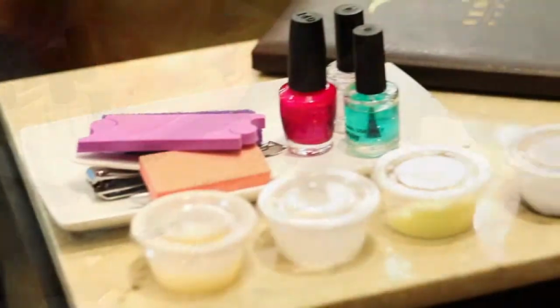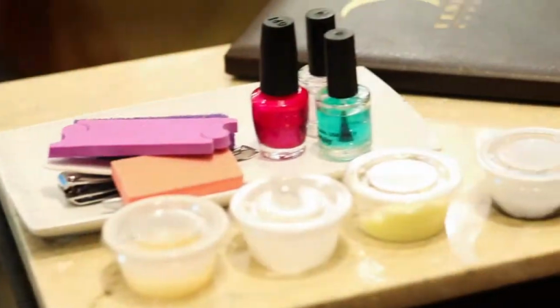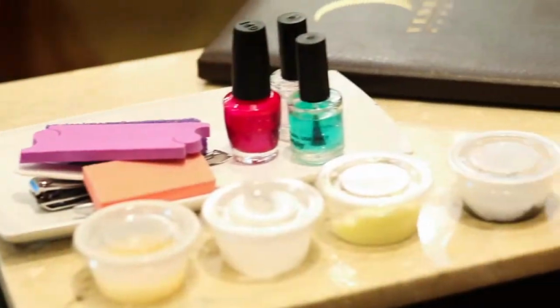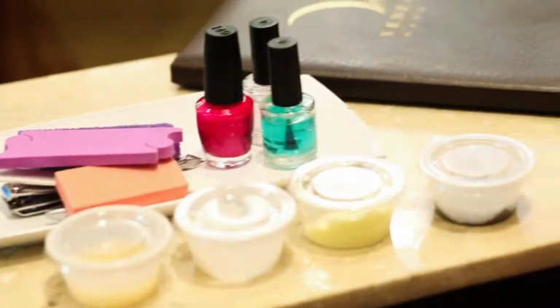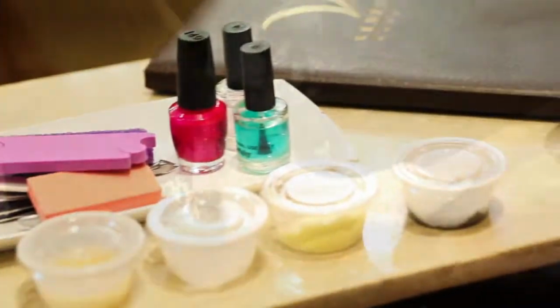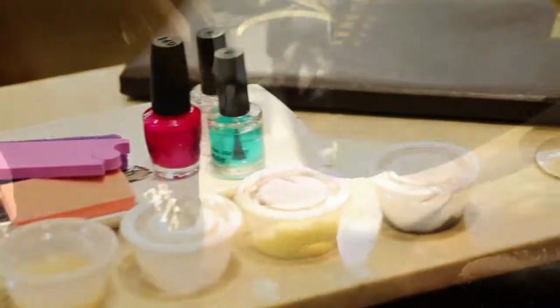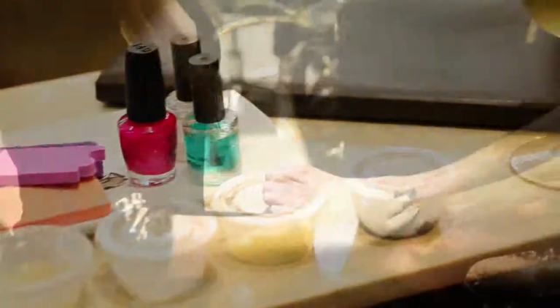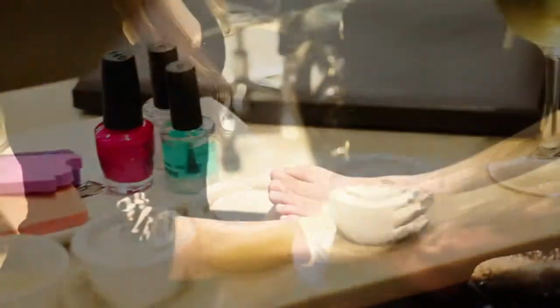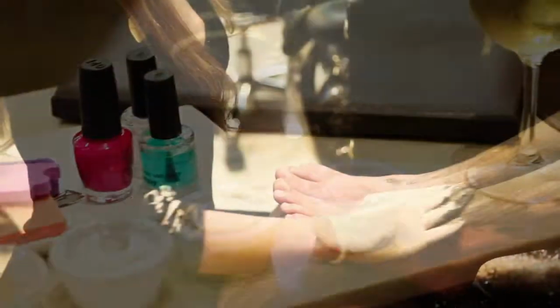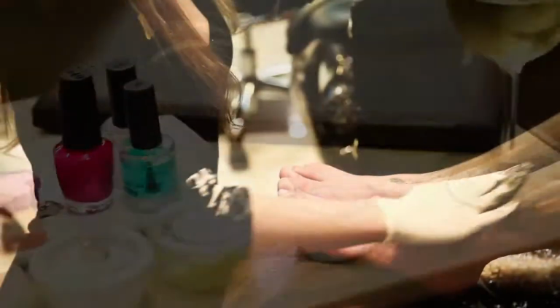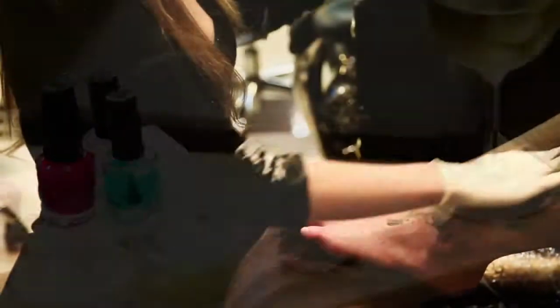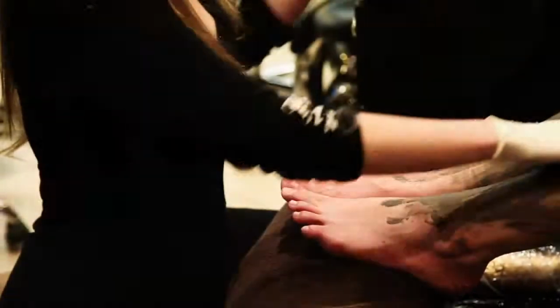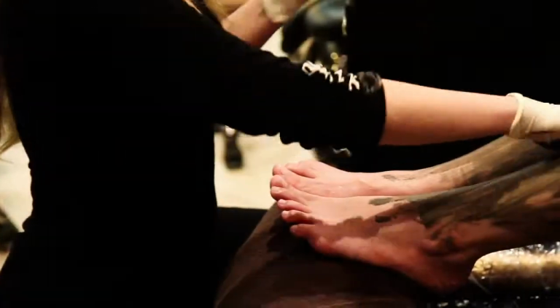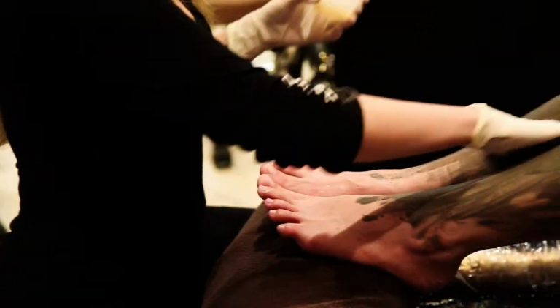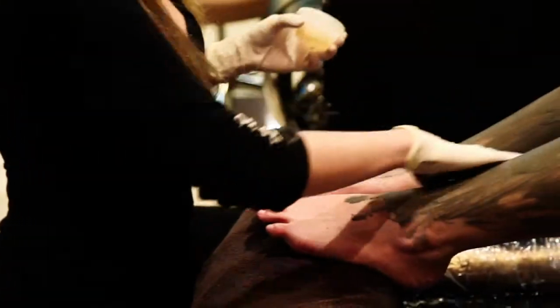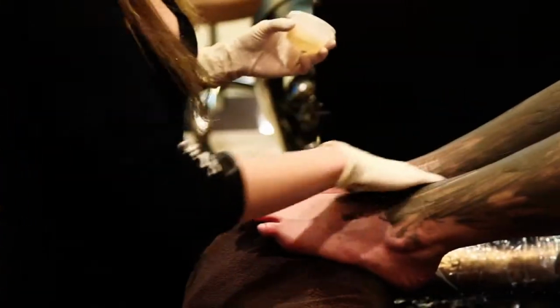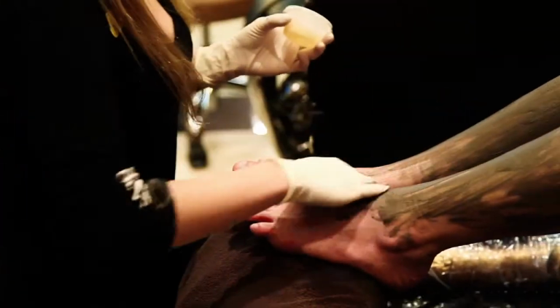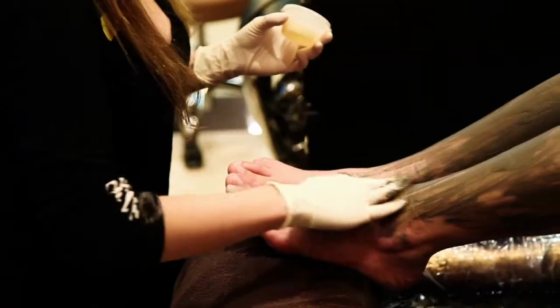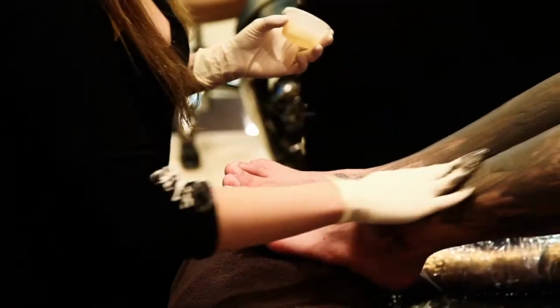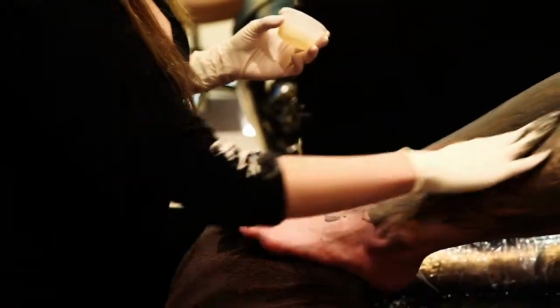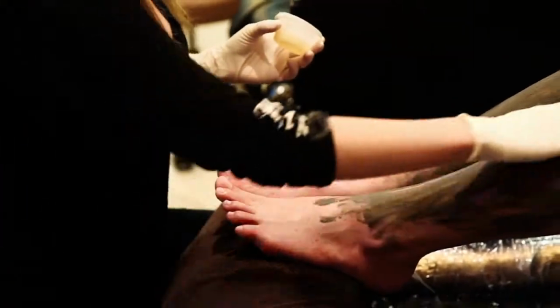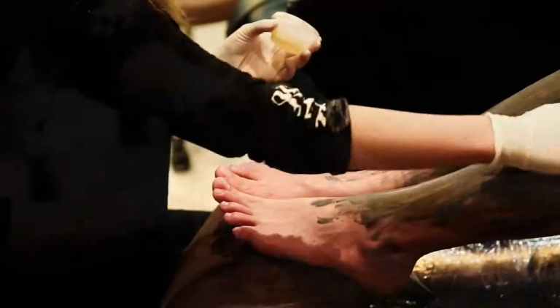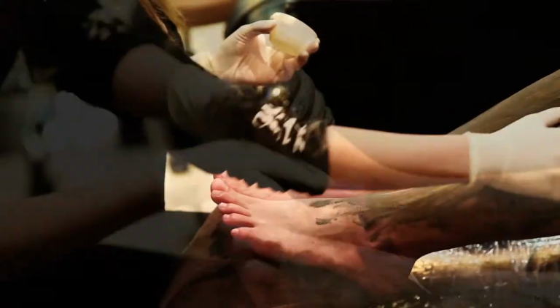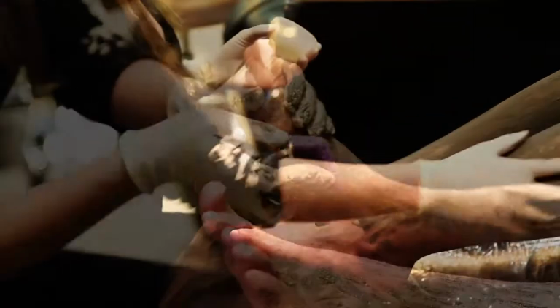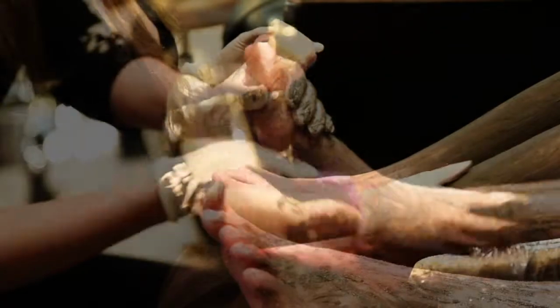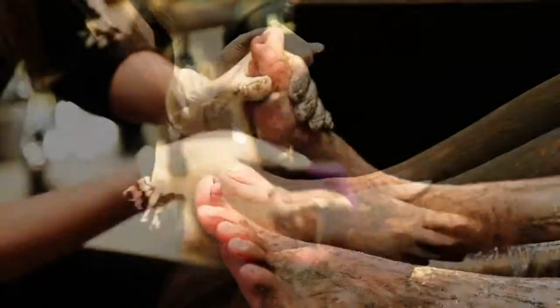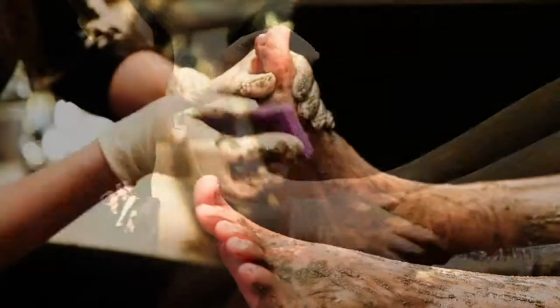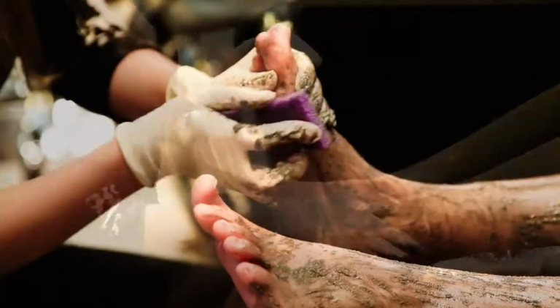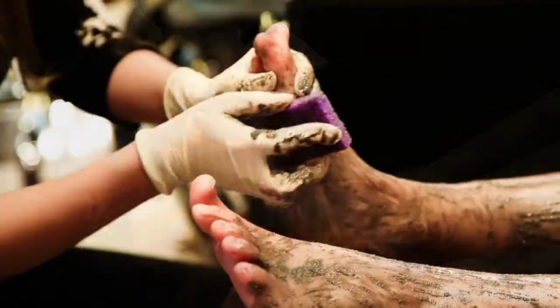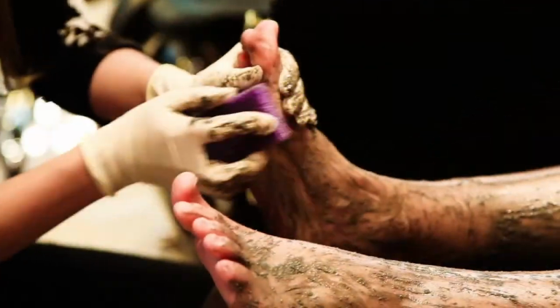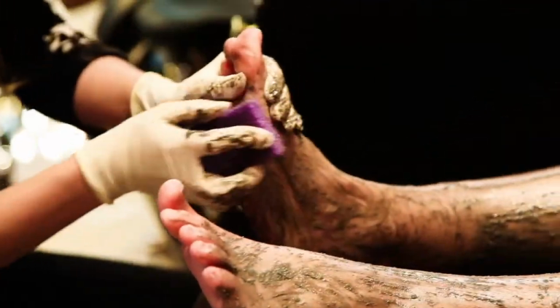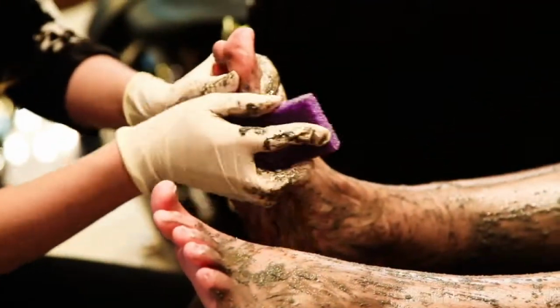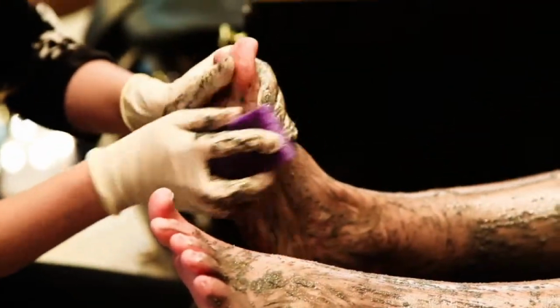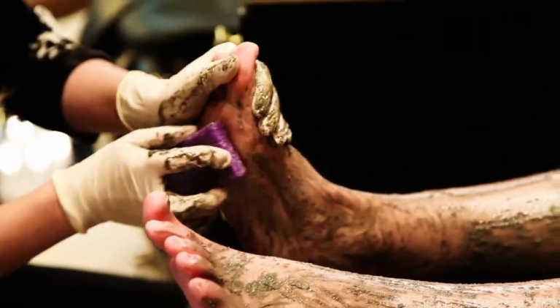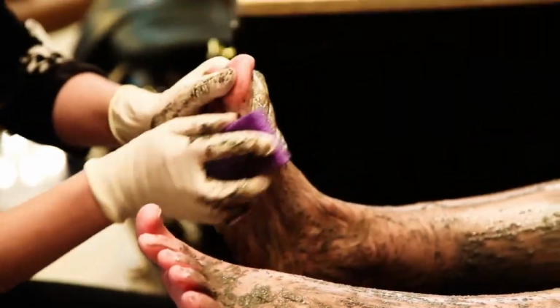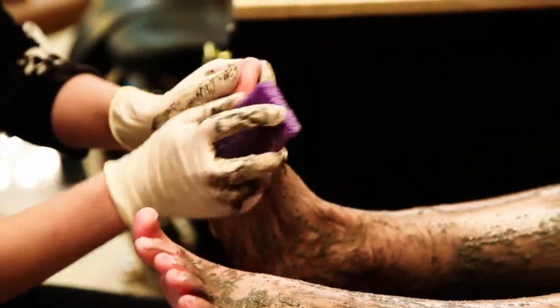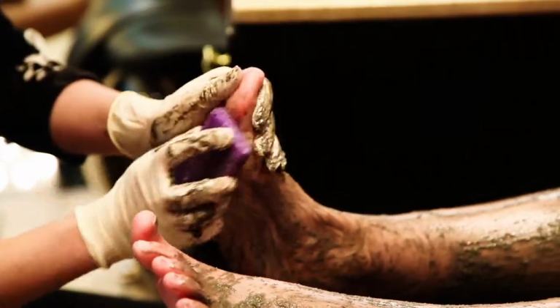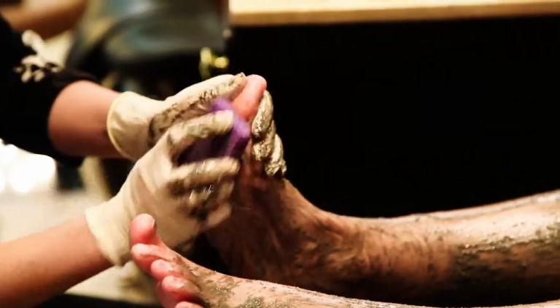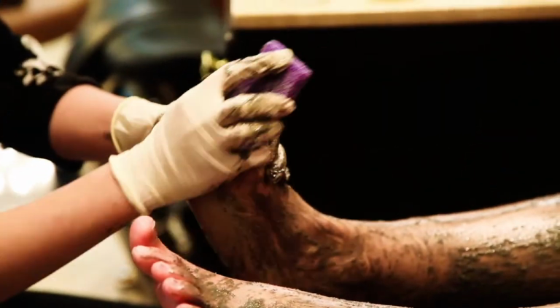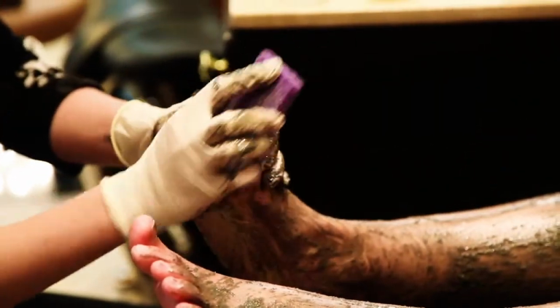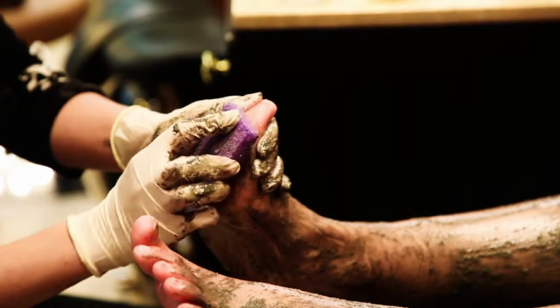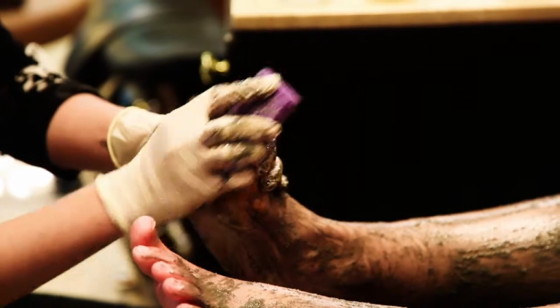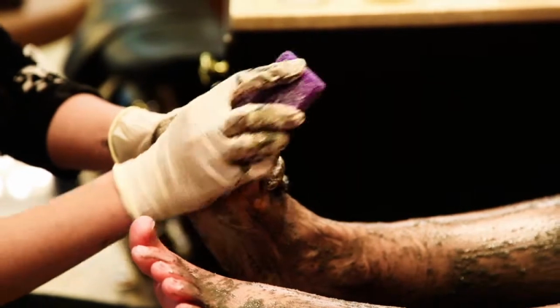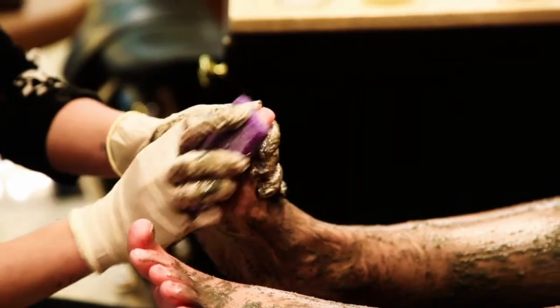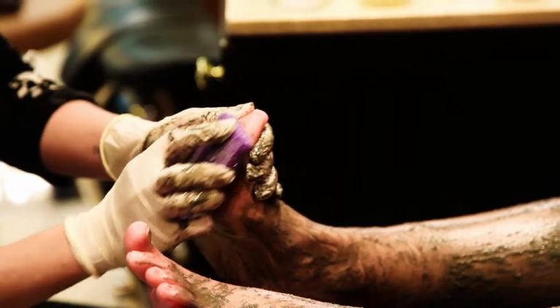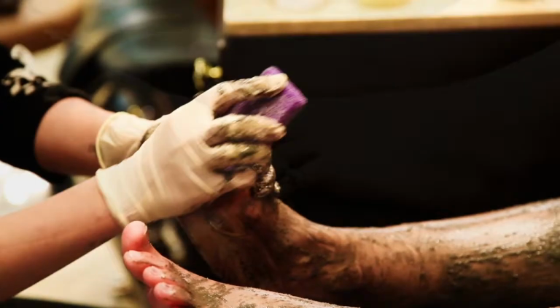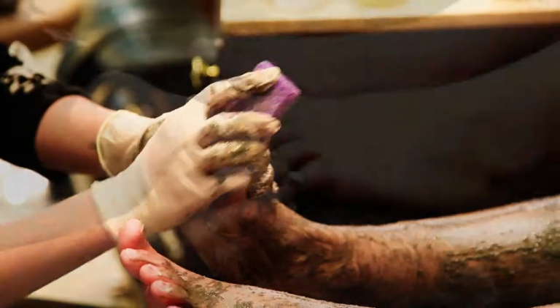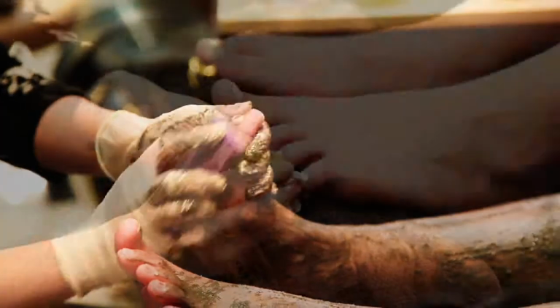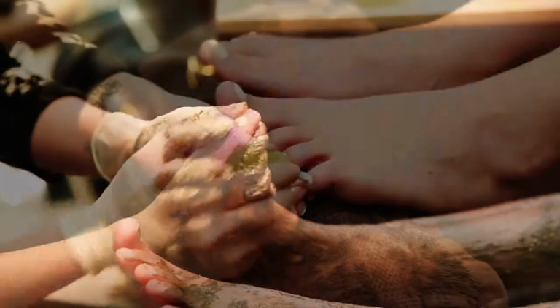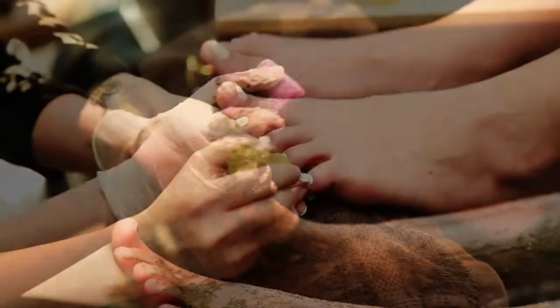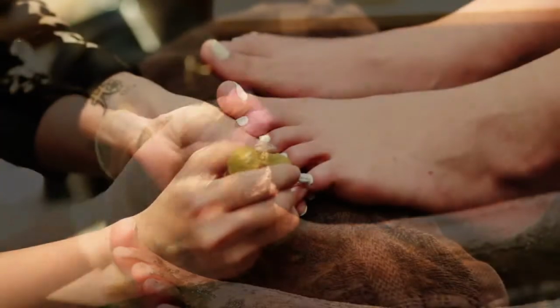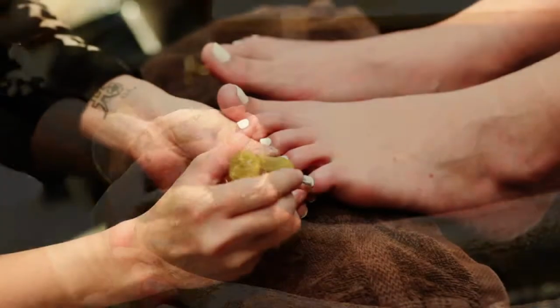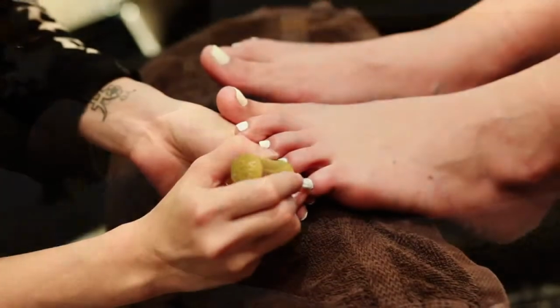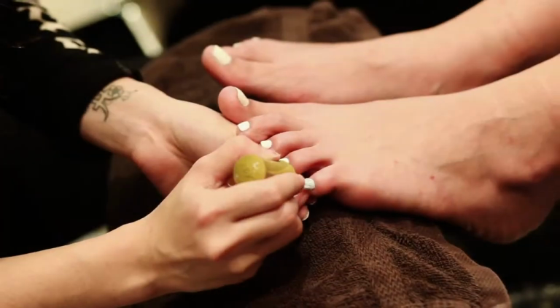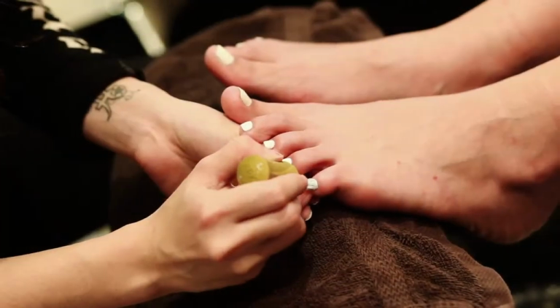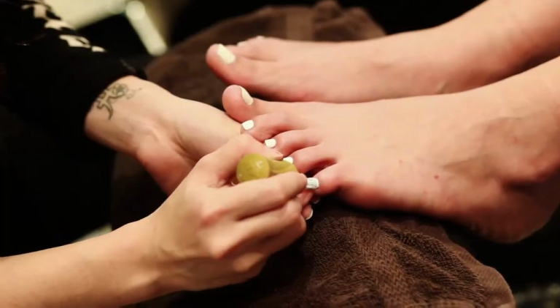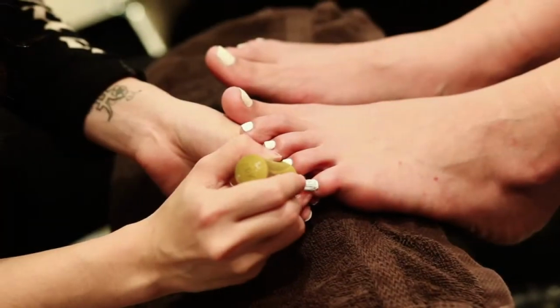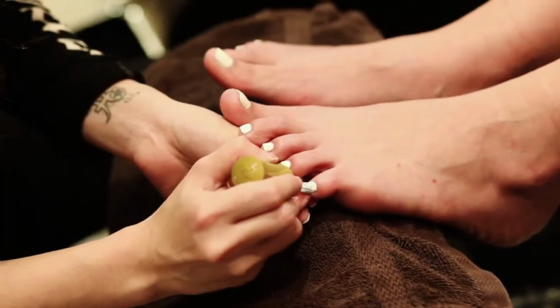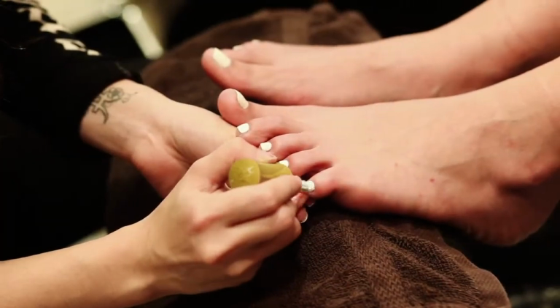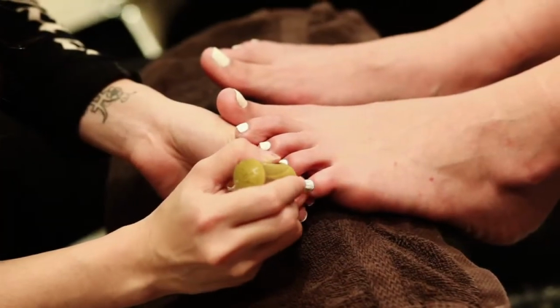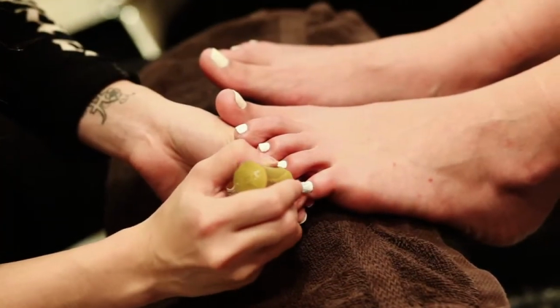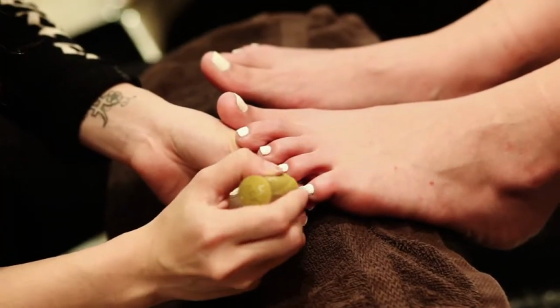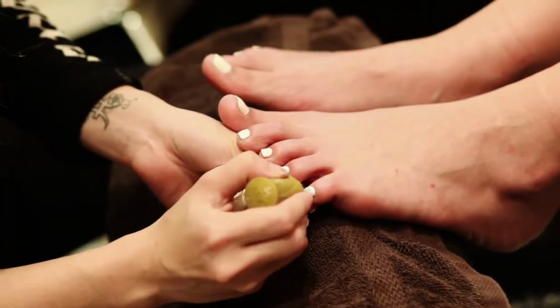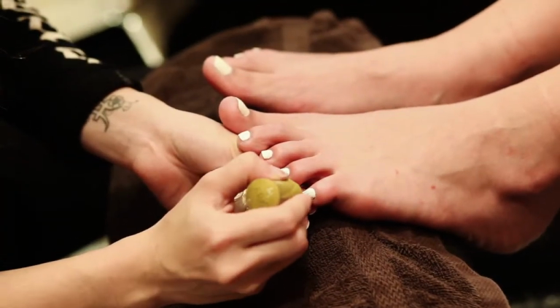Next, I decided to do their secret signature pedicure, which includes a mud mask, a really long extended massage and a hot towel.